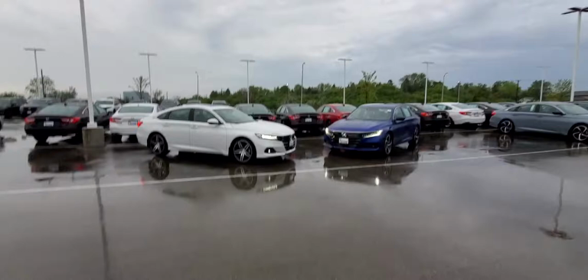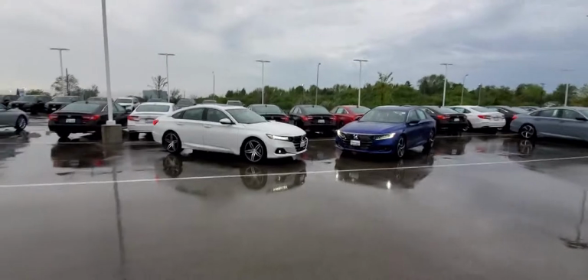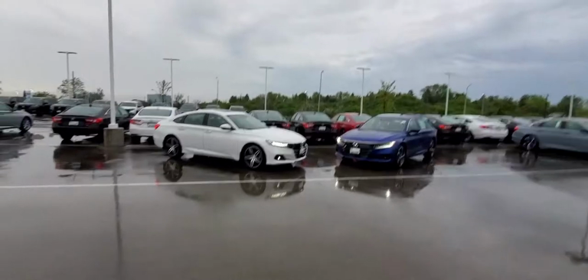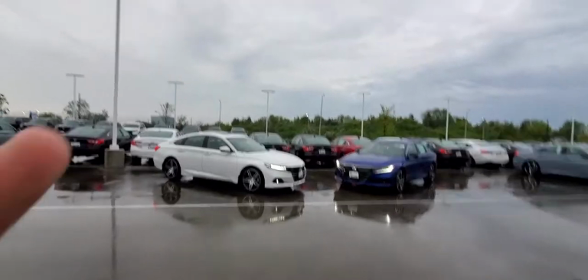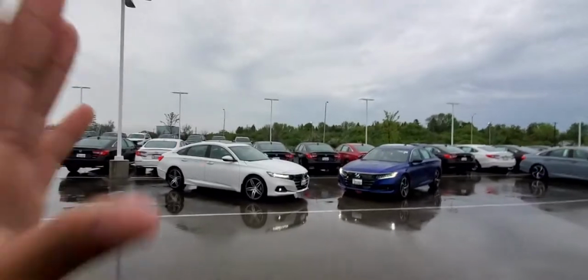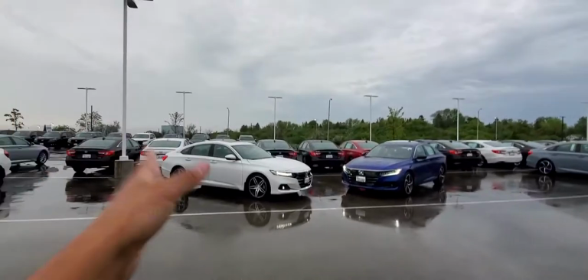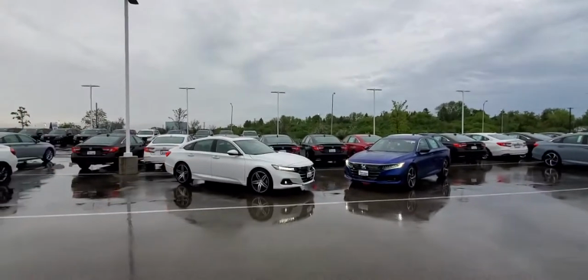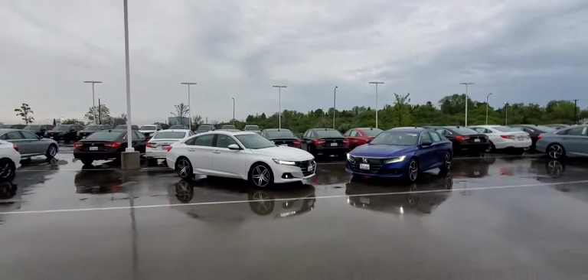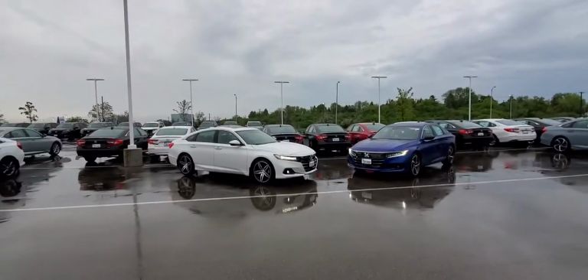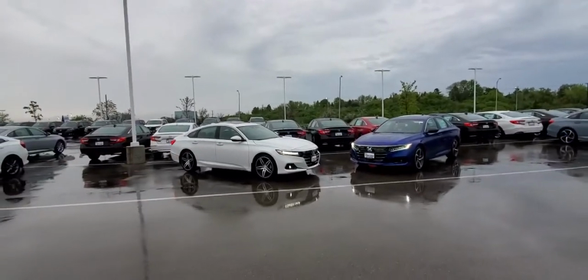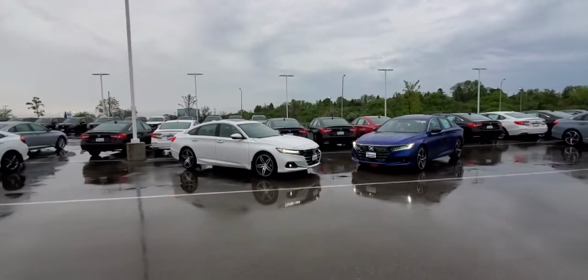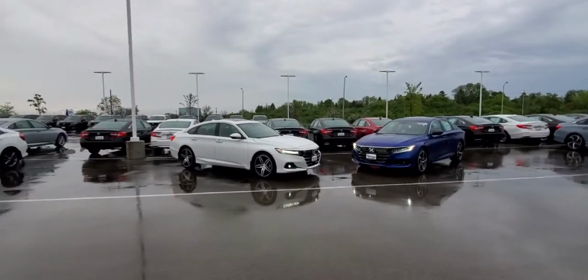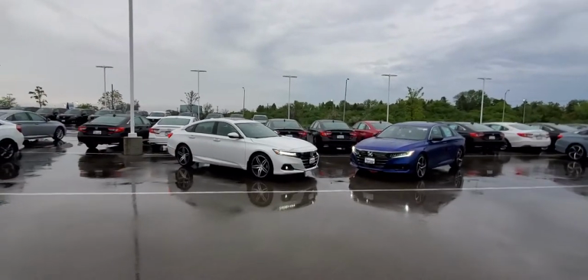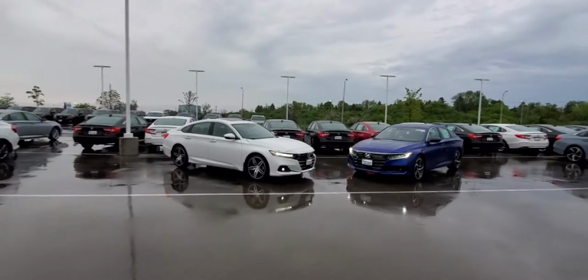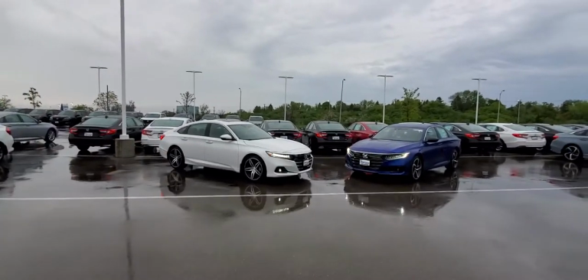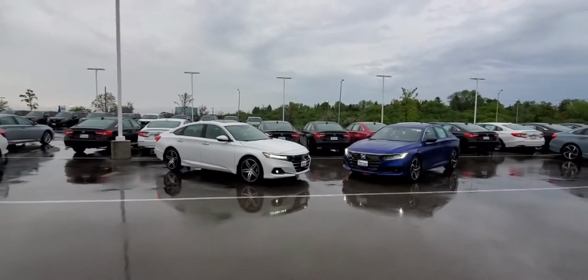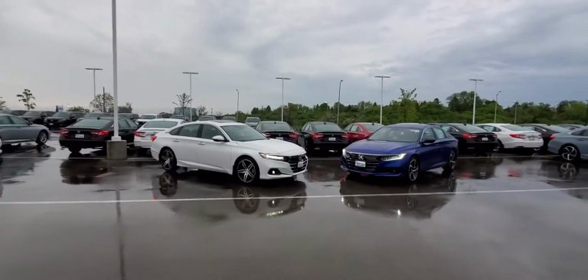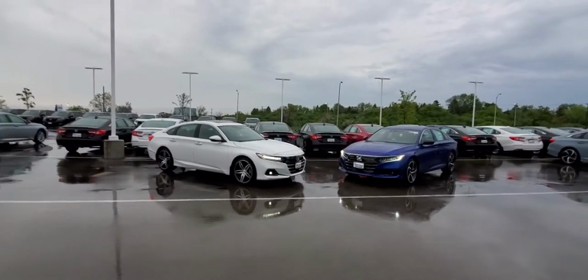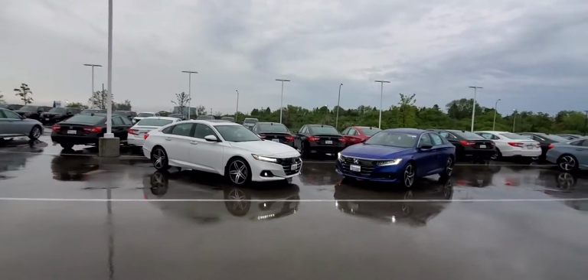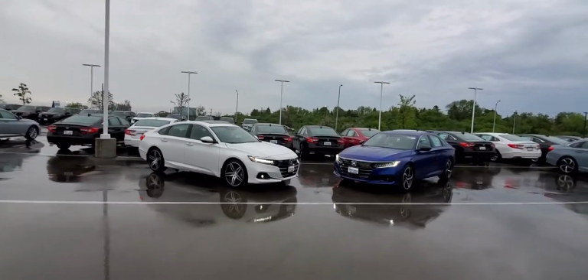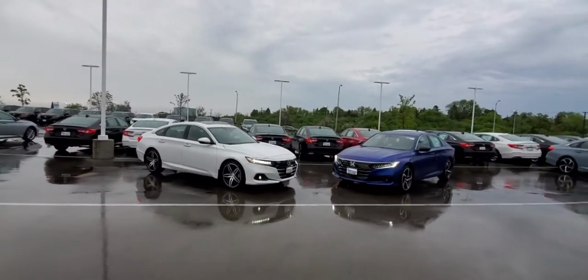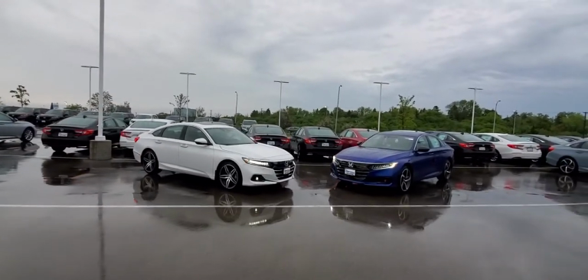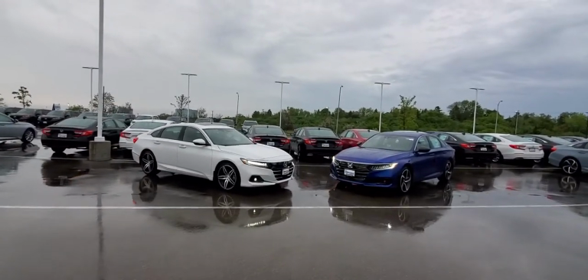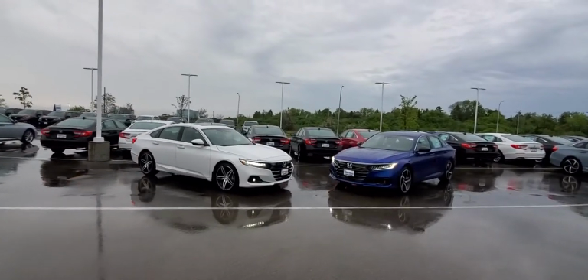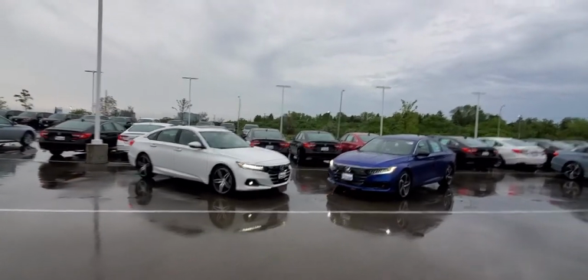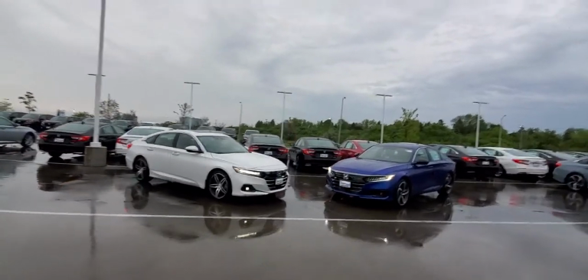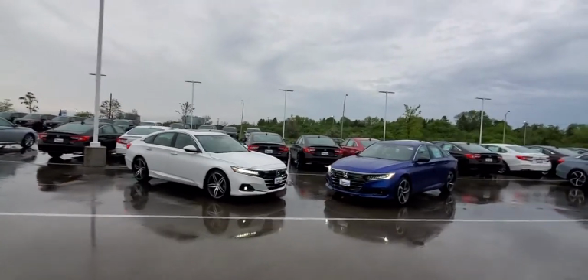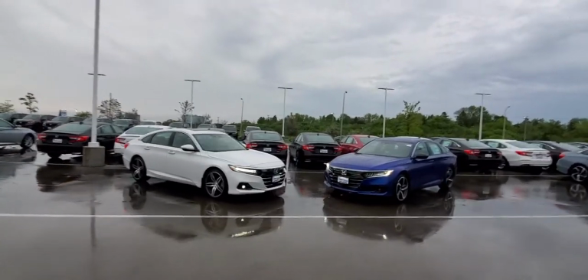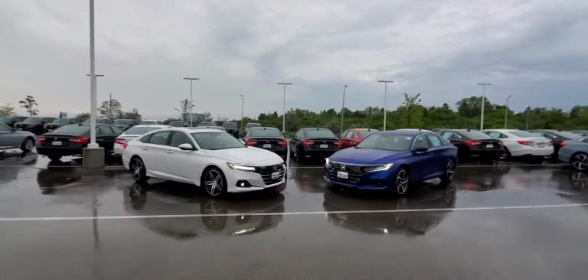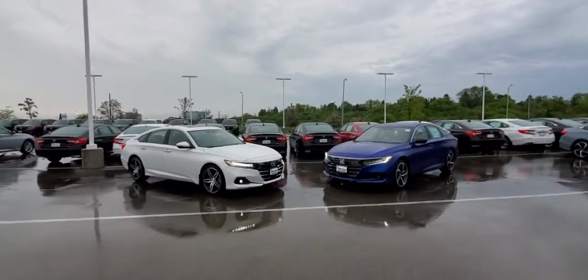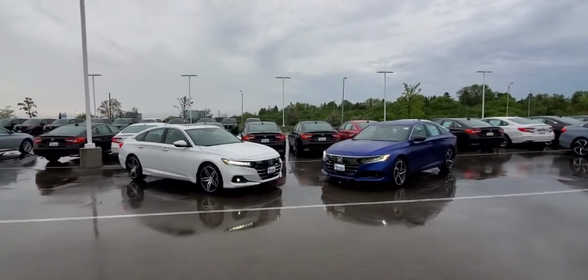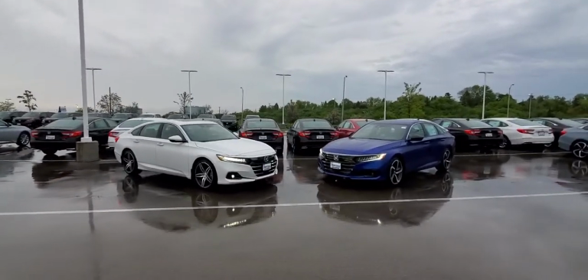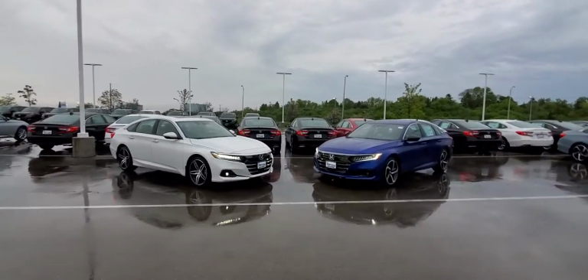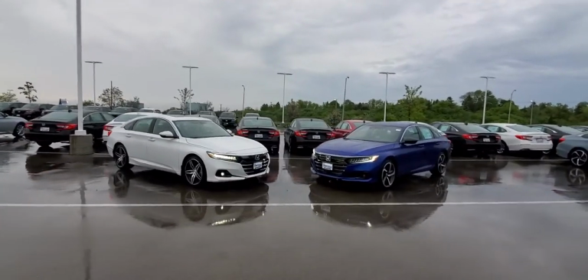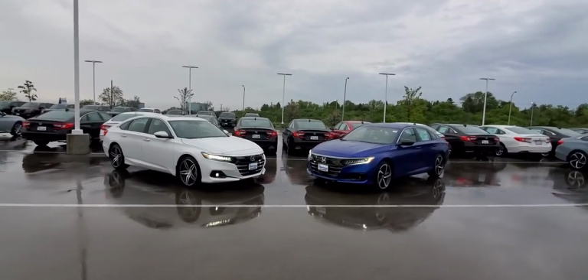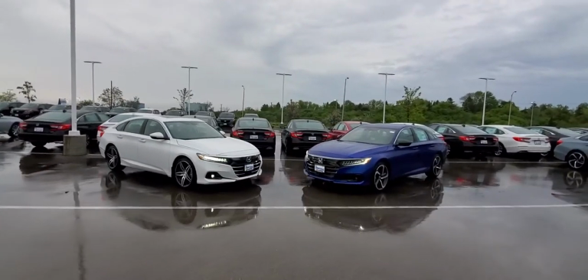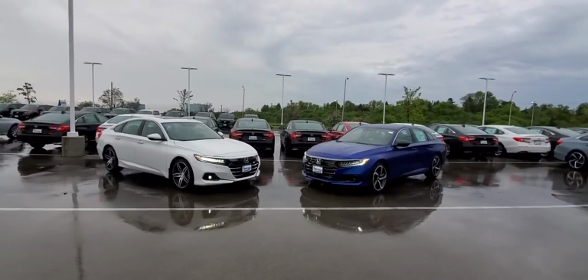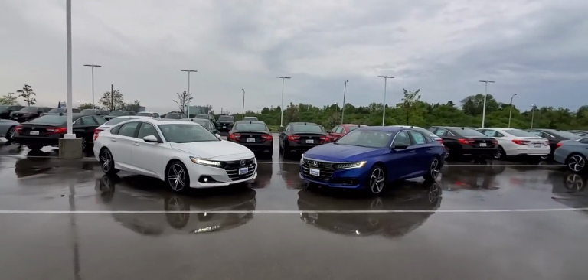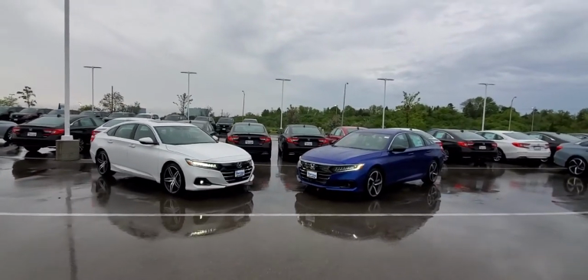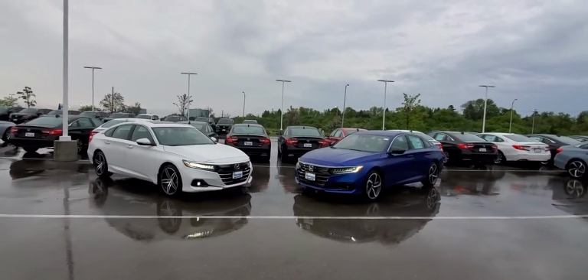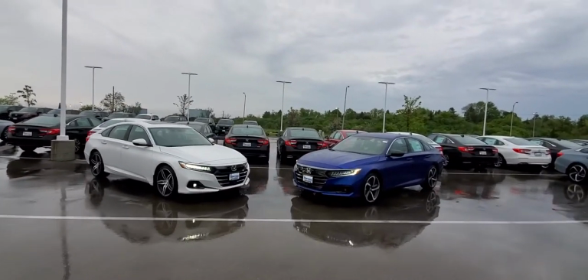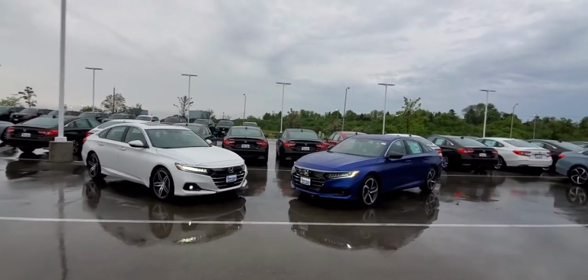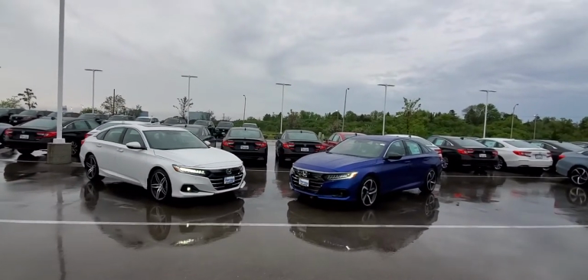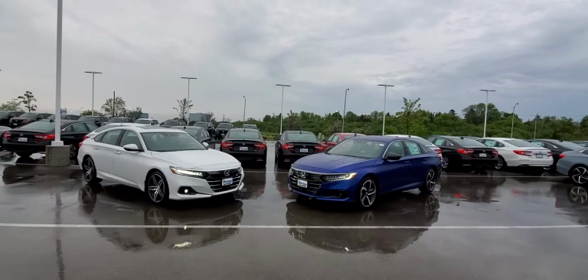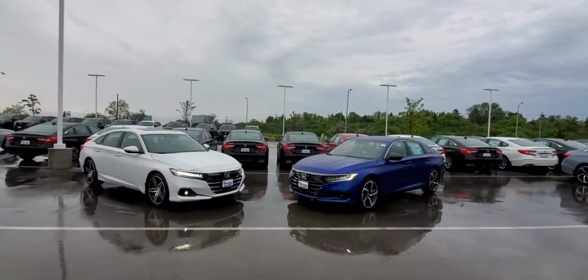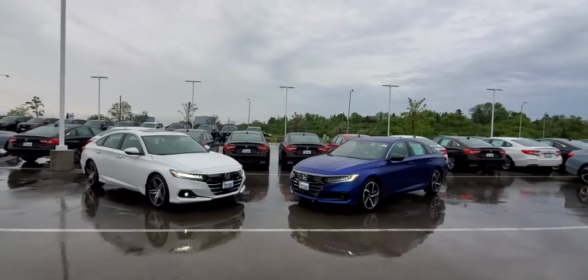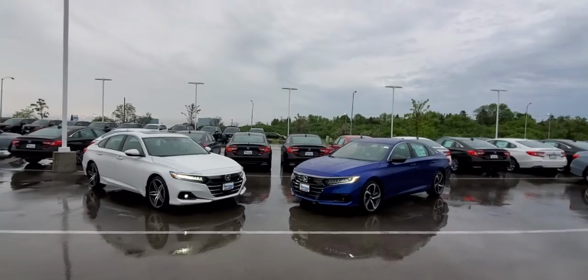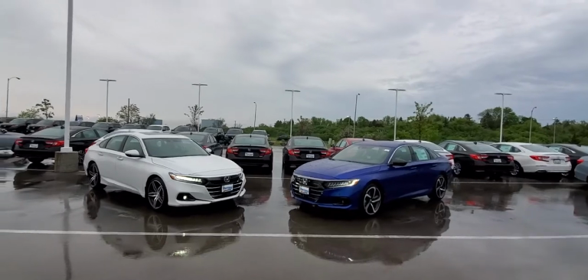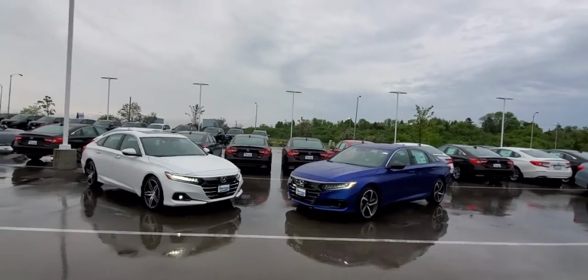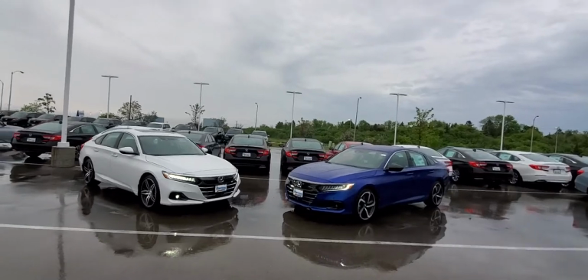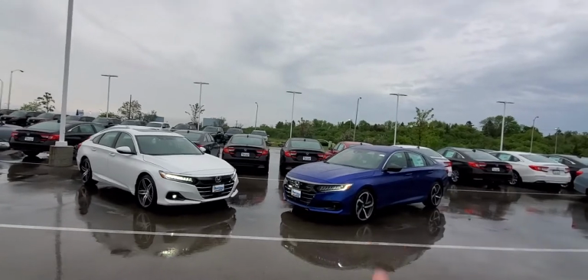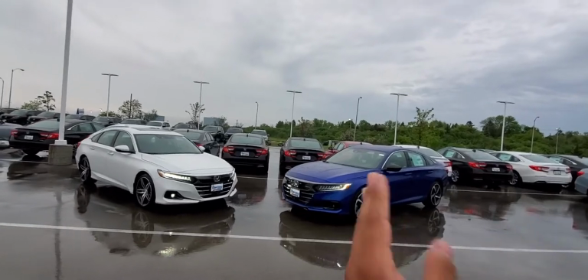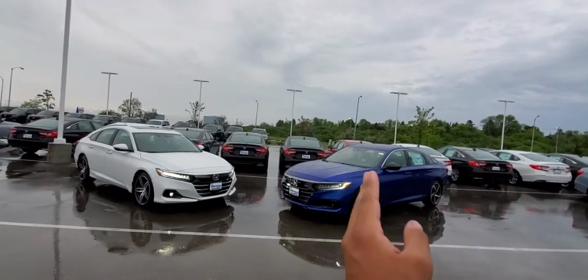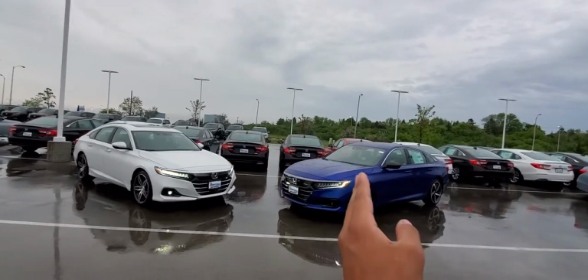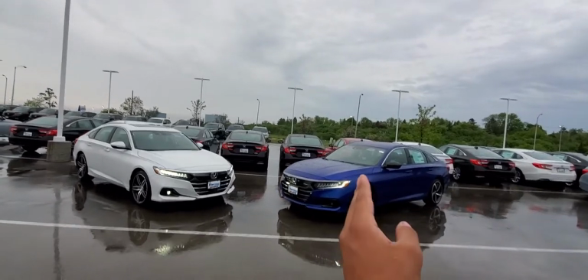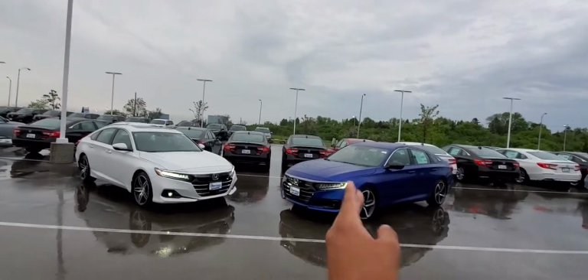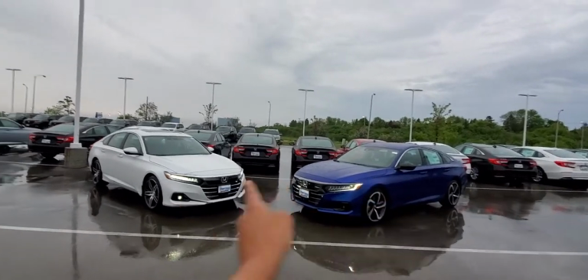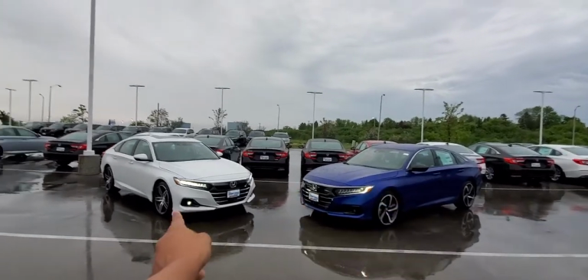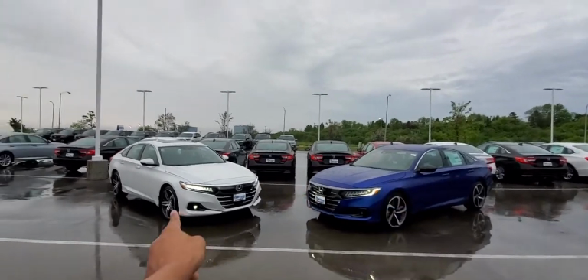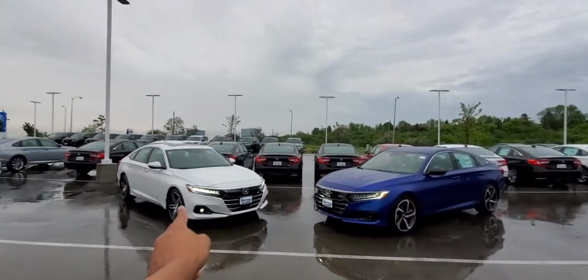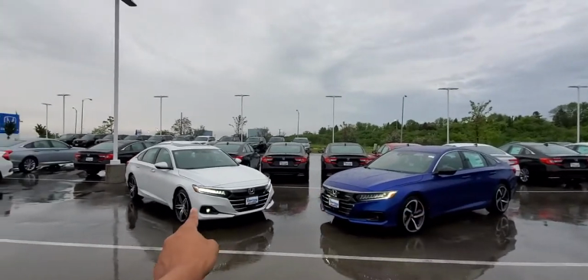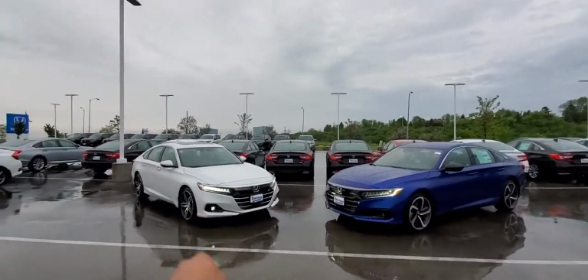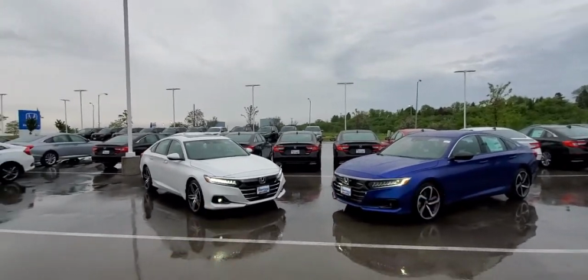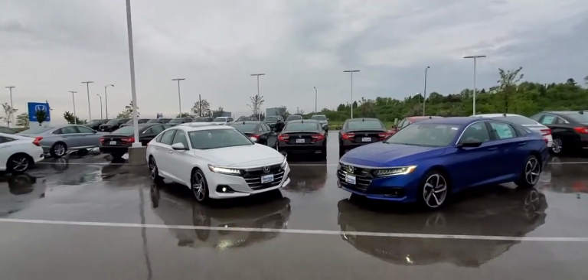Hi, this is Joseph at Rooster. I have a quick video to show you guys the difference between cloth seats and leather seats.